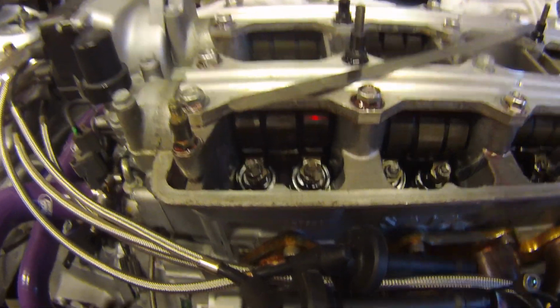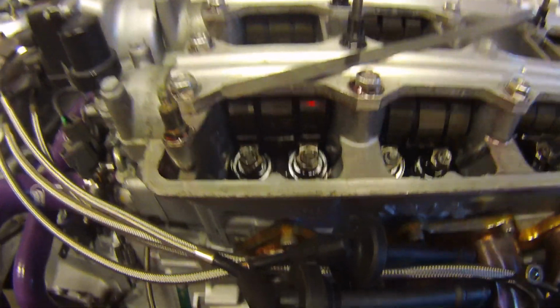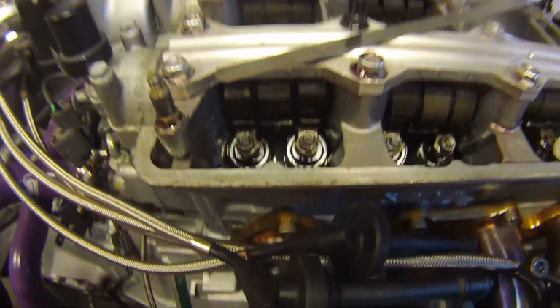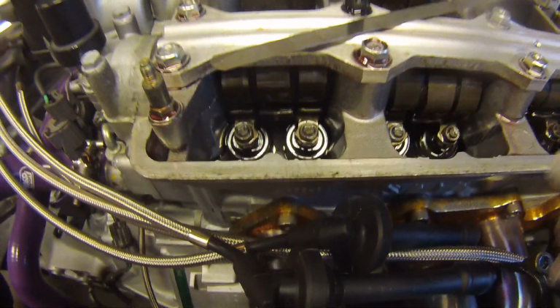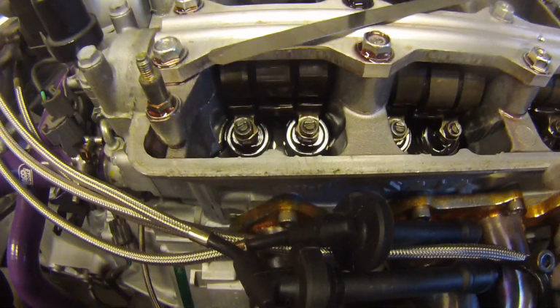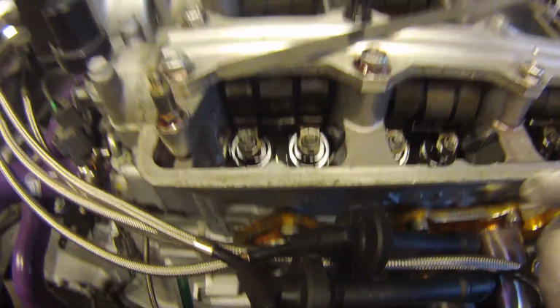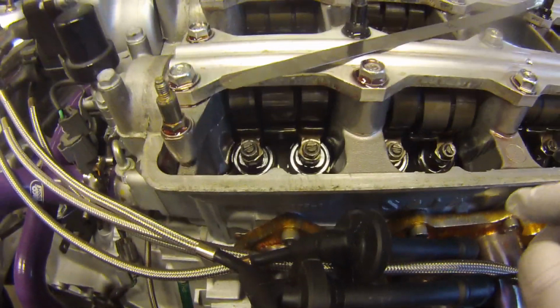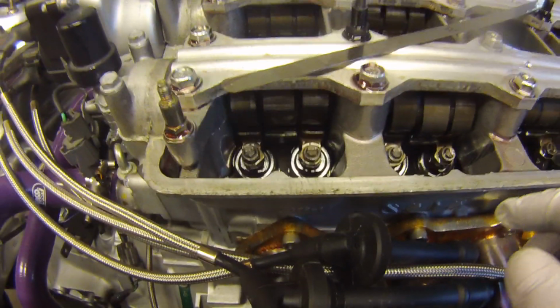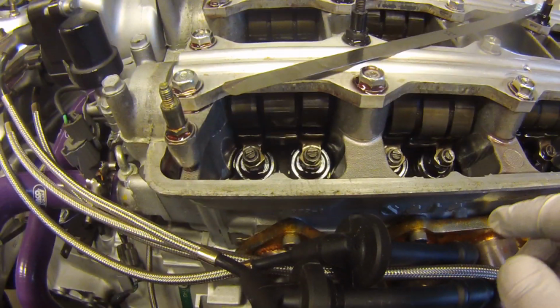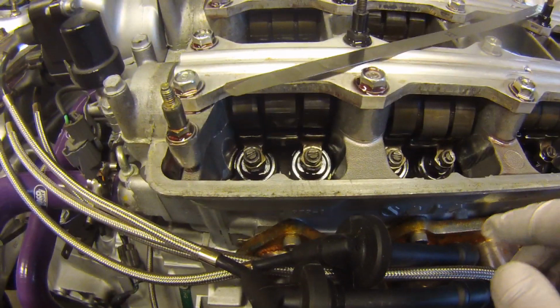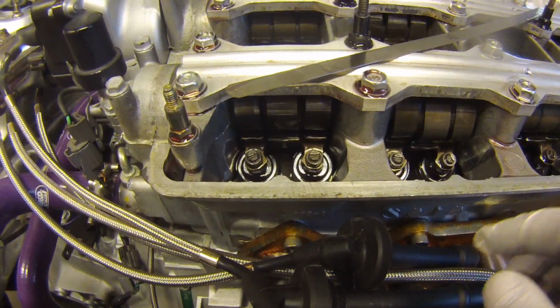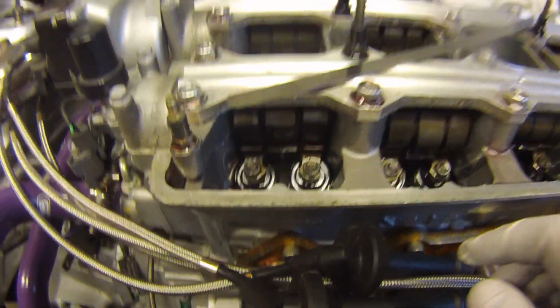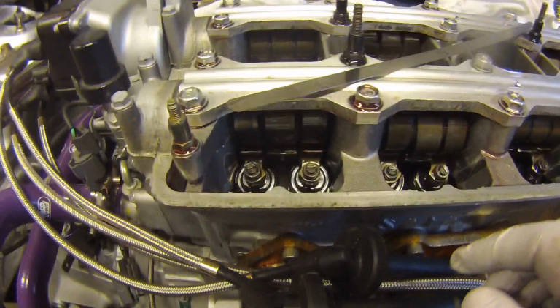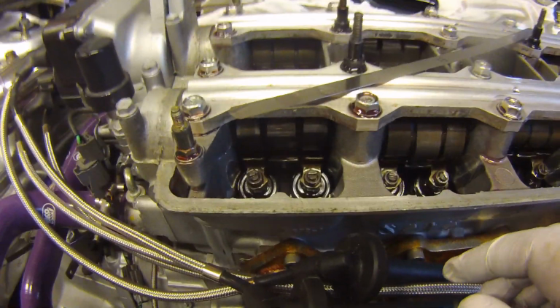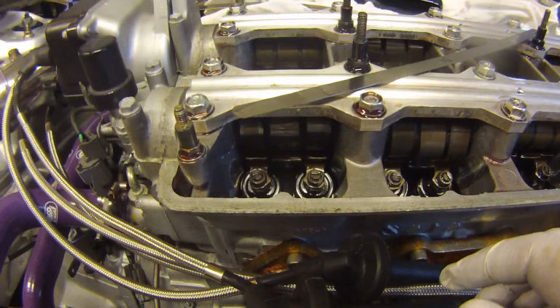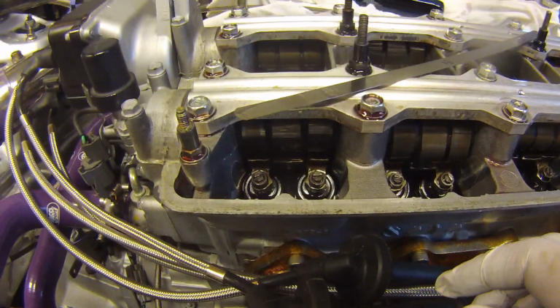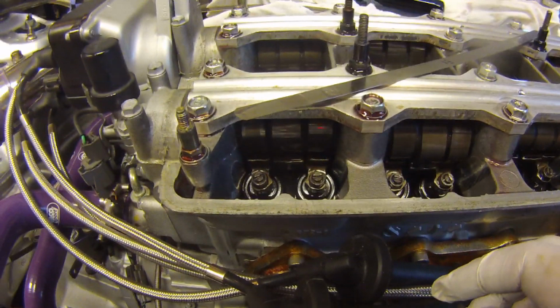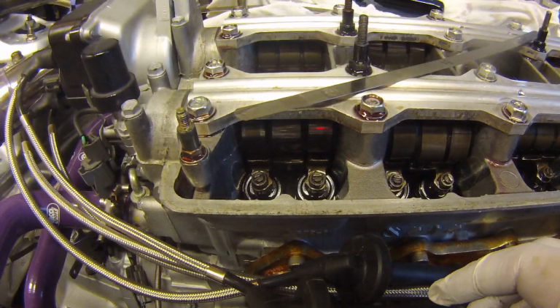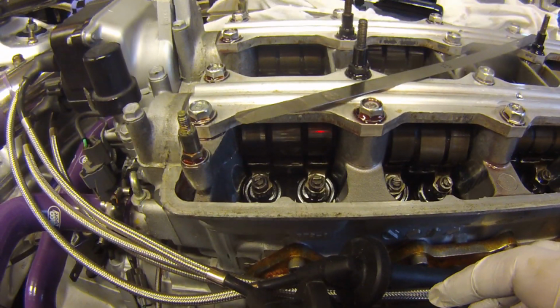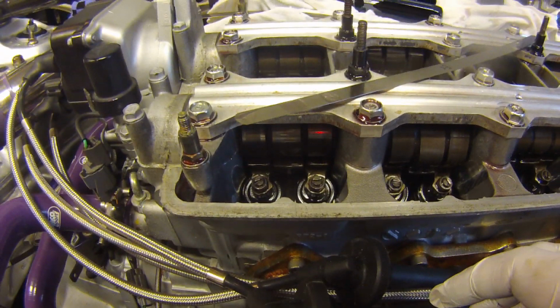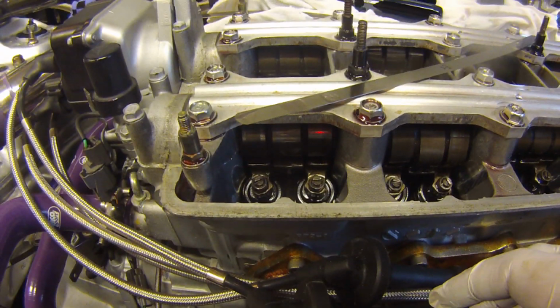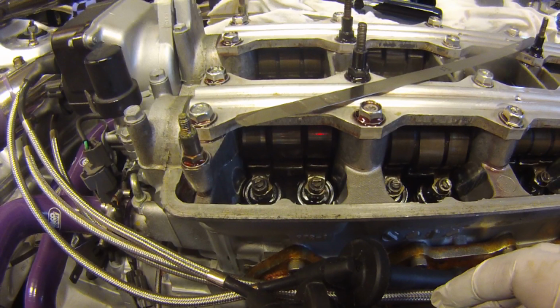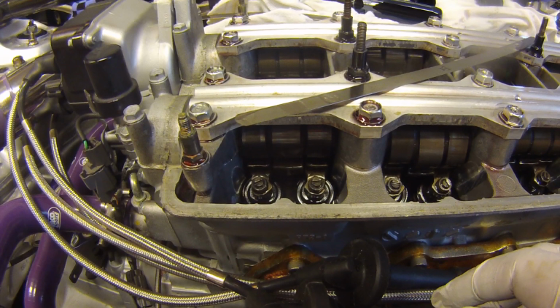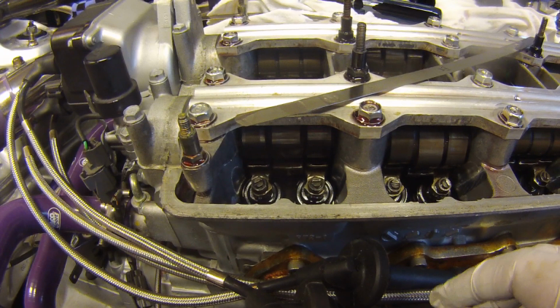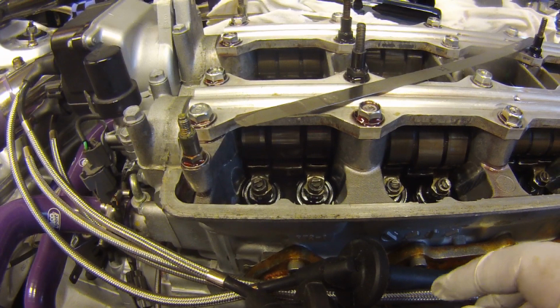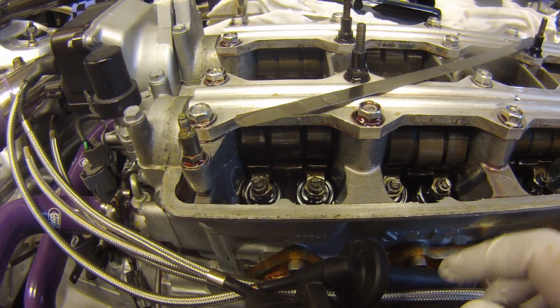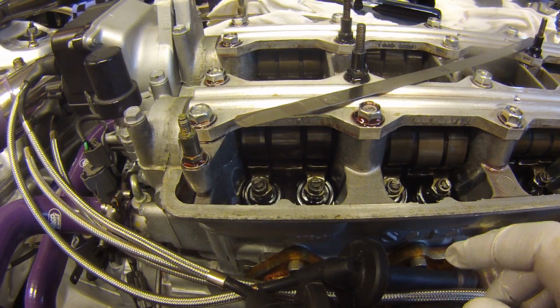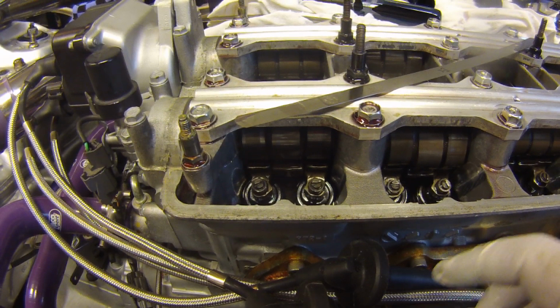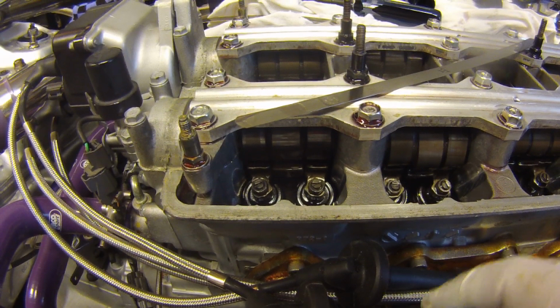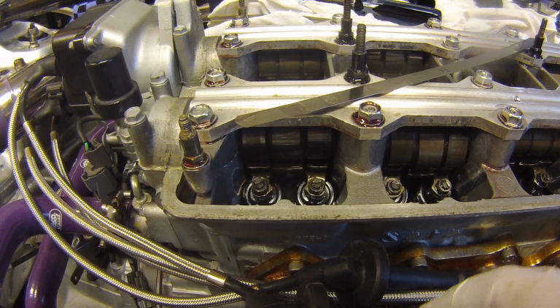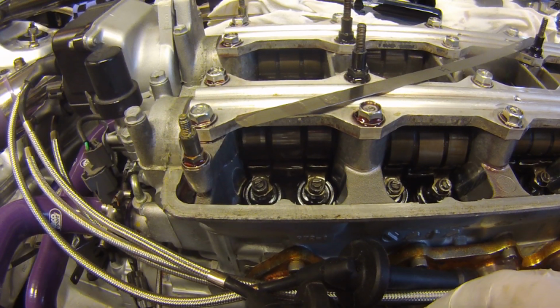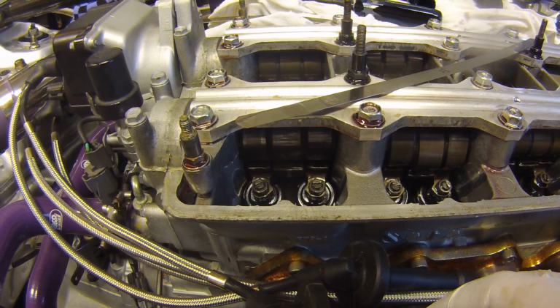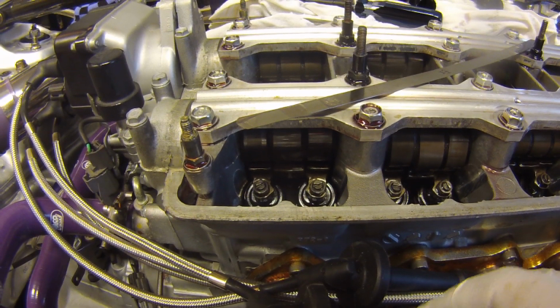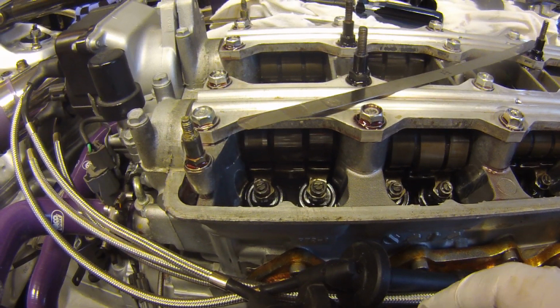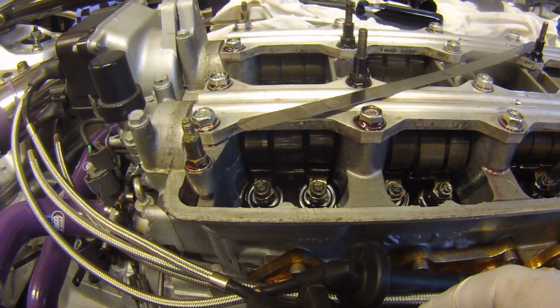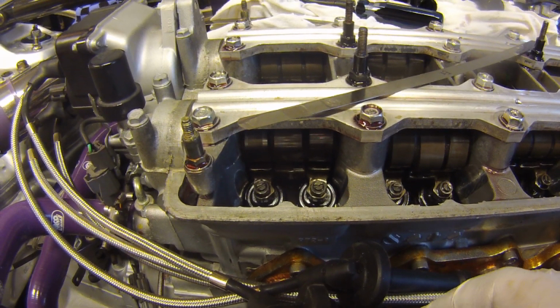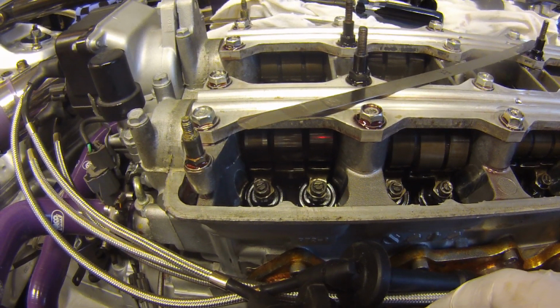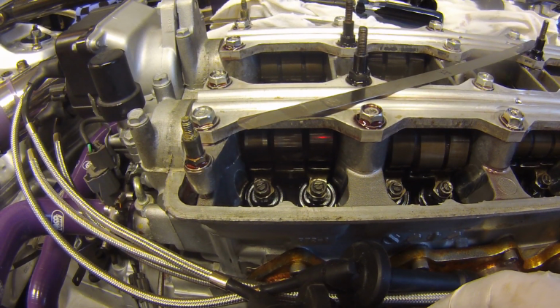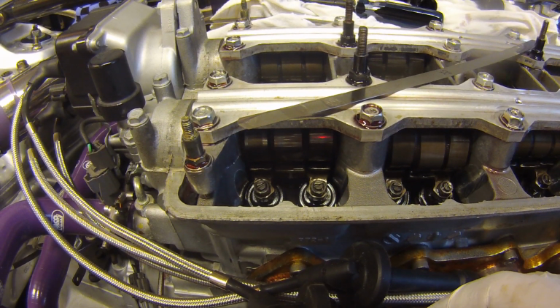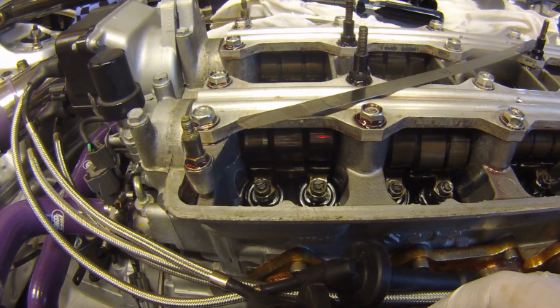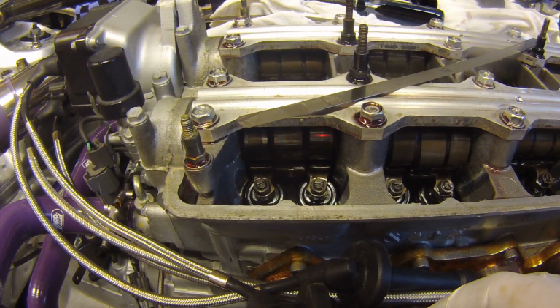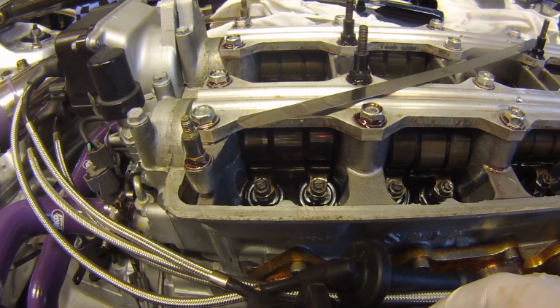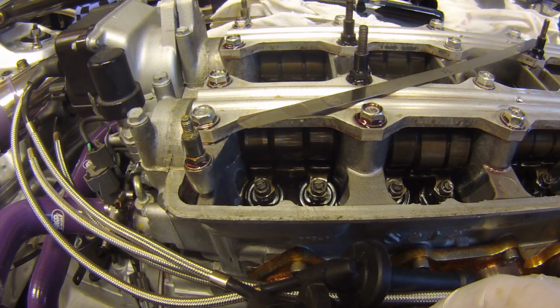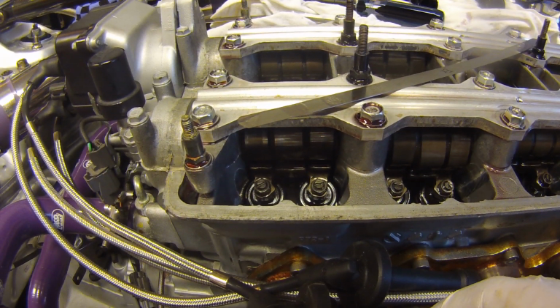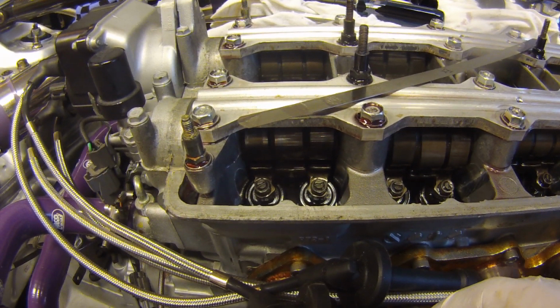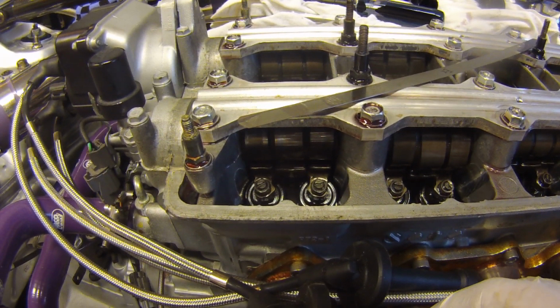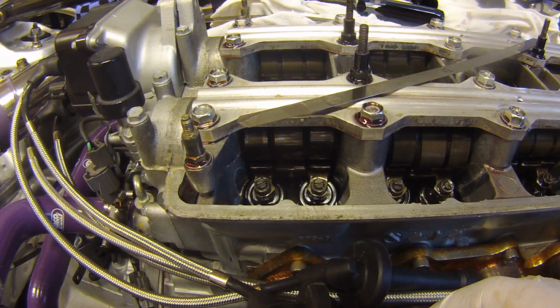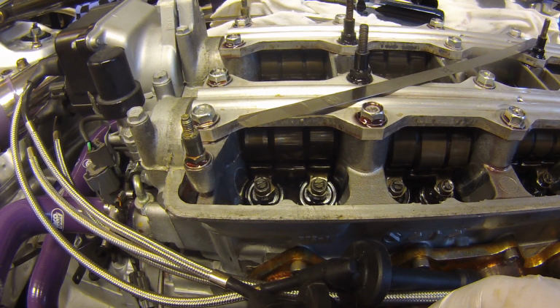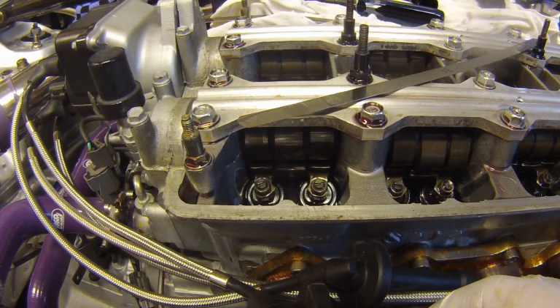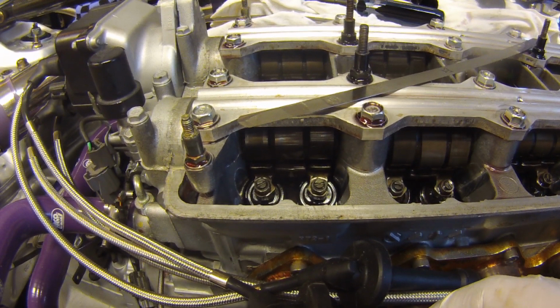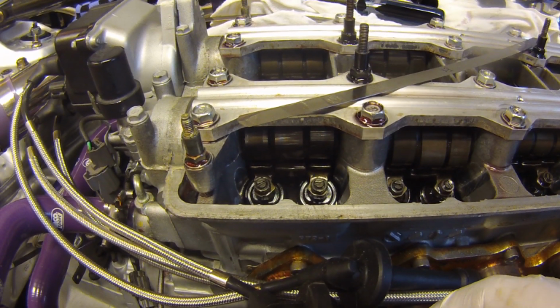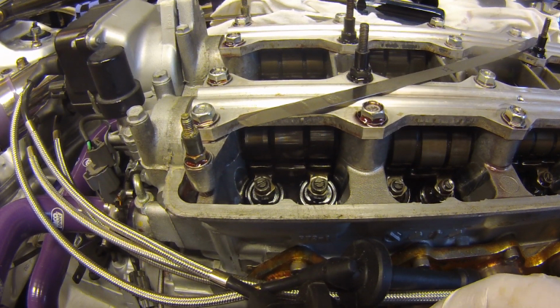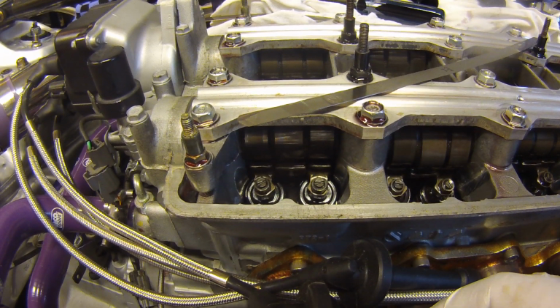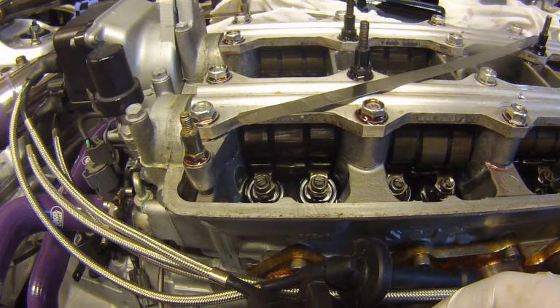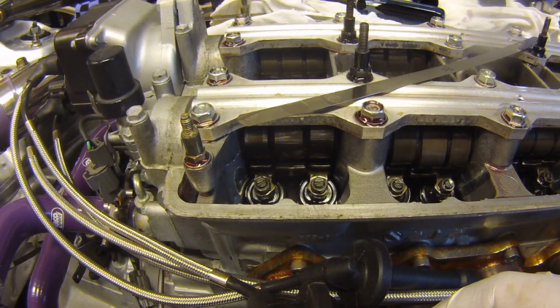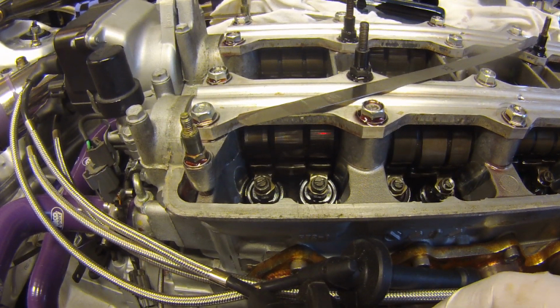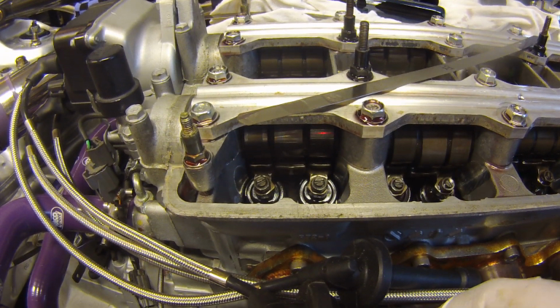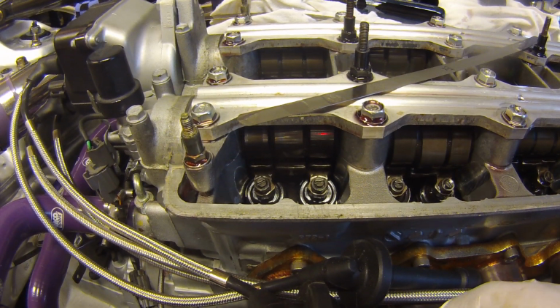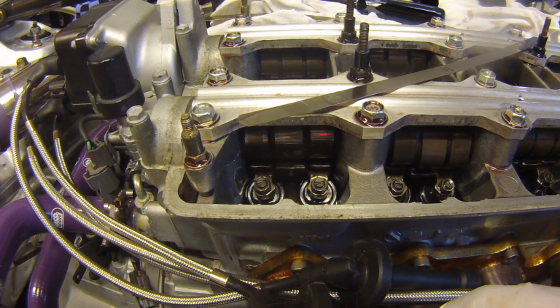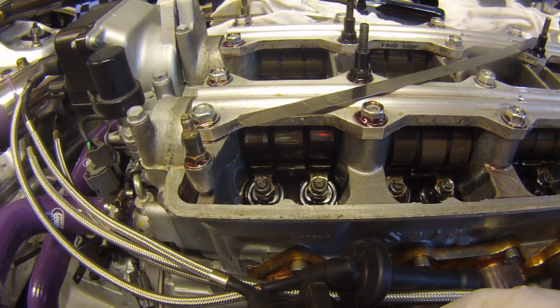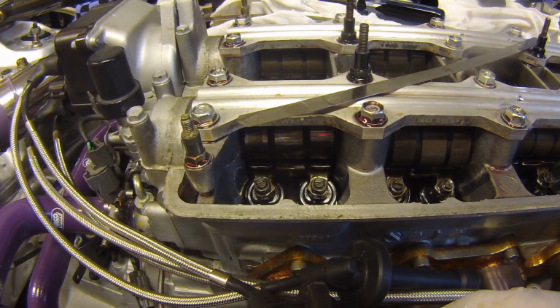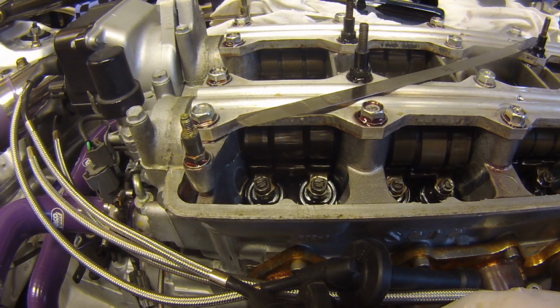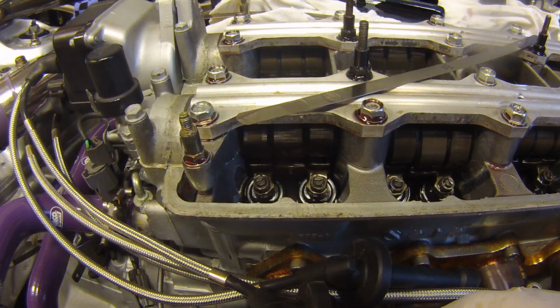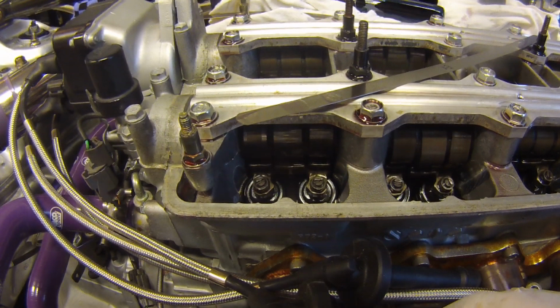This motor is fairly new — it was only built a few thousand miles ago — so we're readjusting the valves since everything was brand new out of the box when it was built.